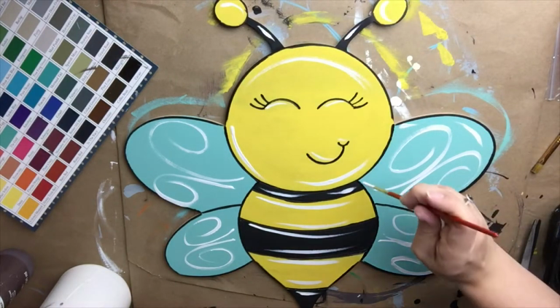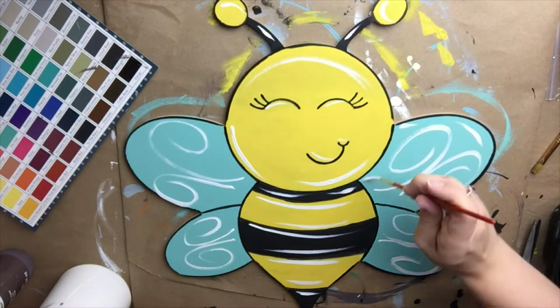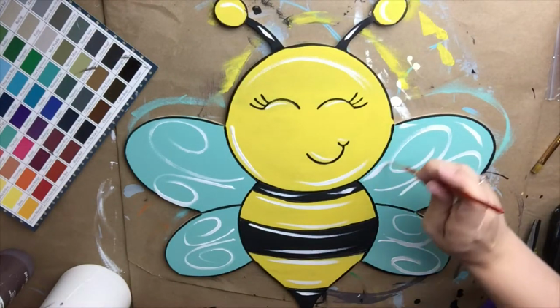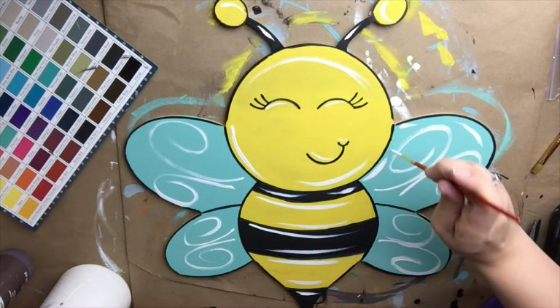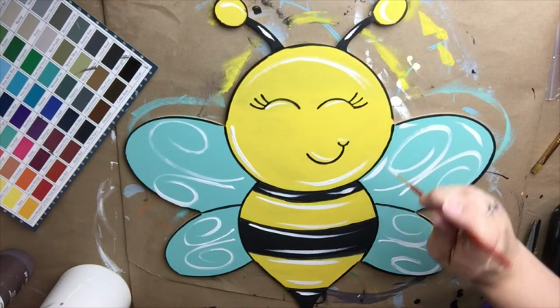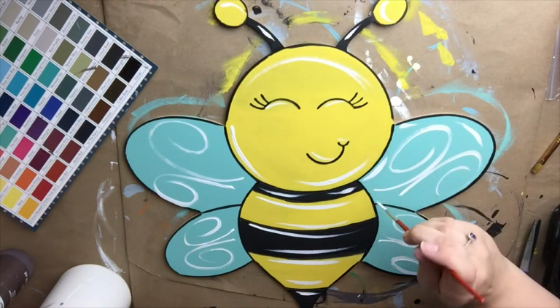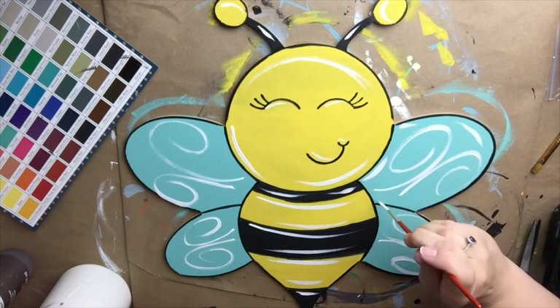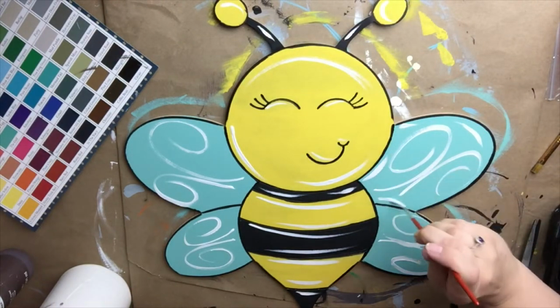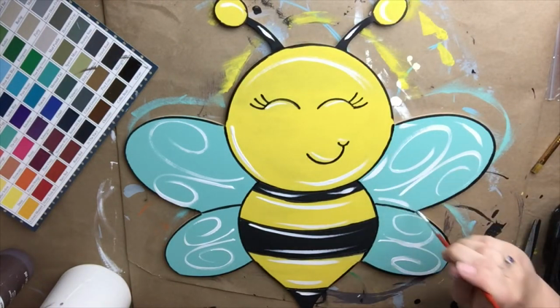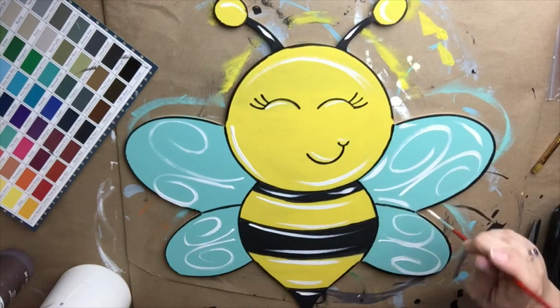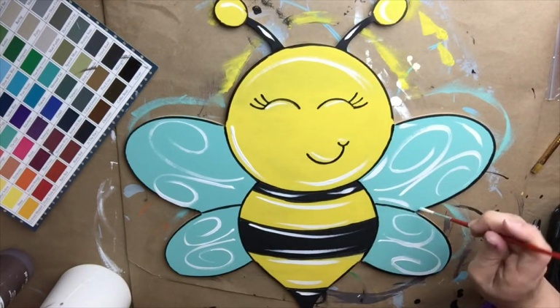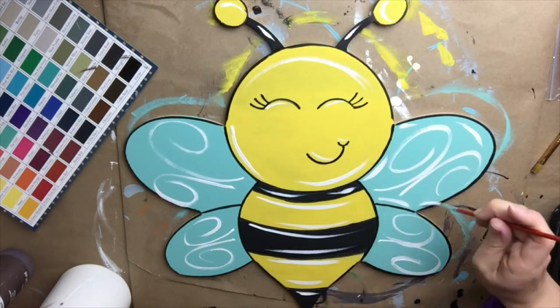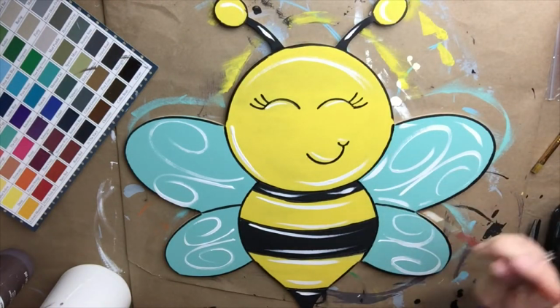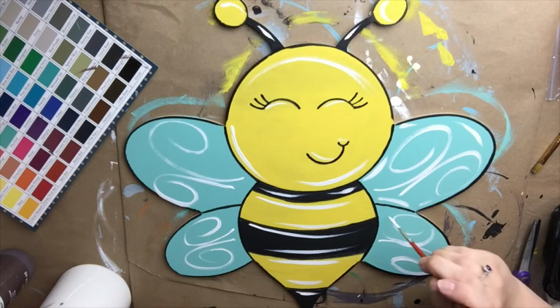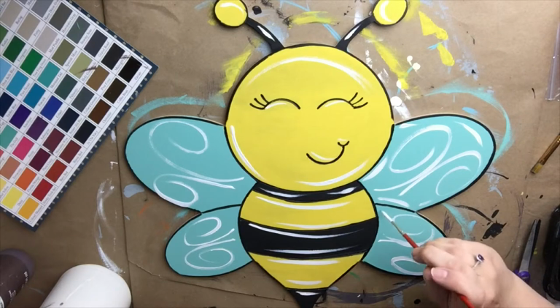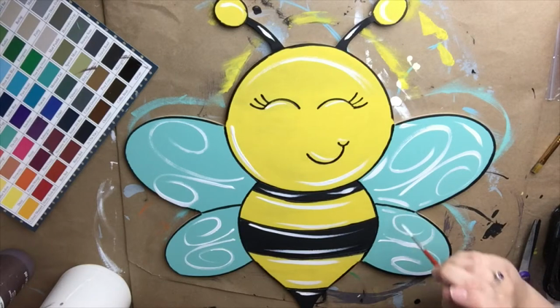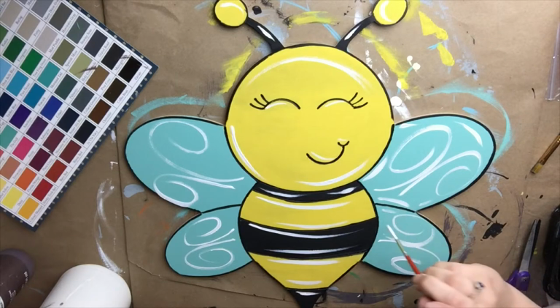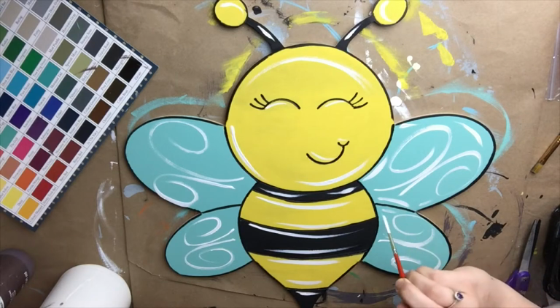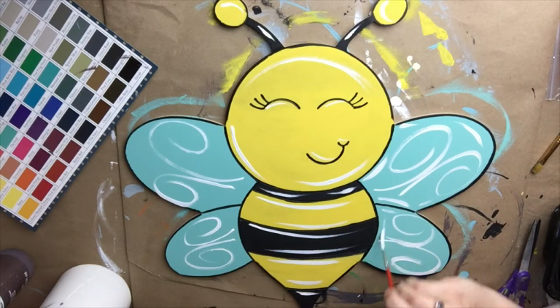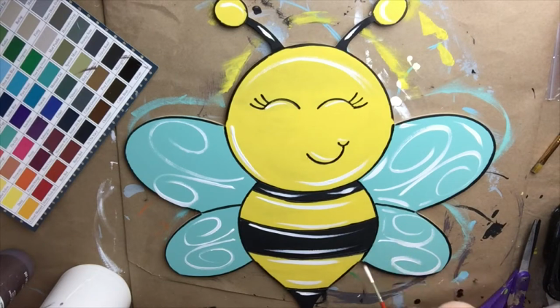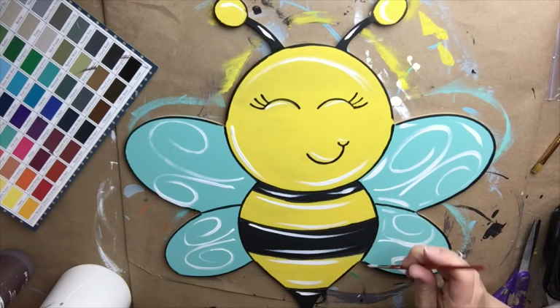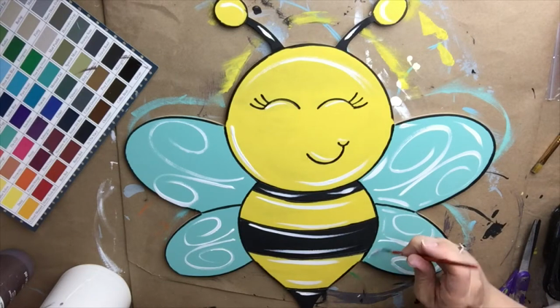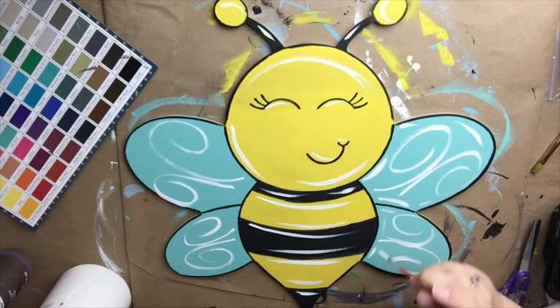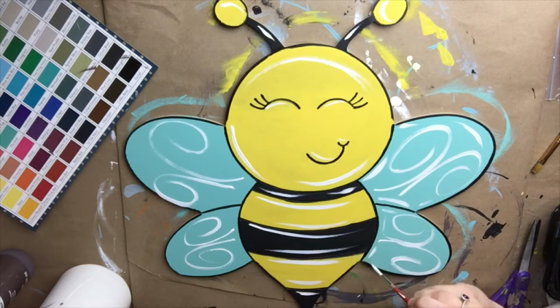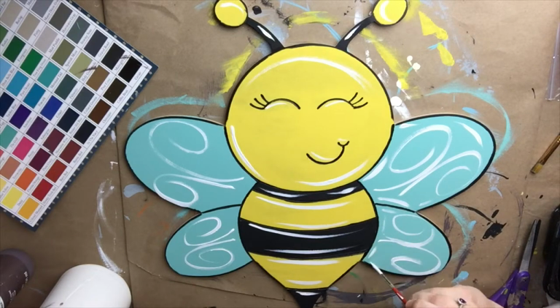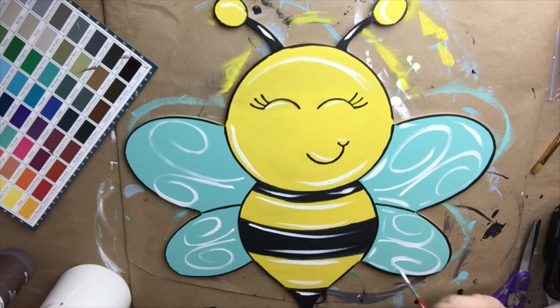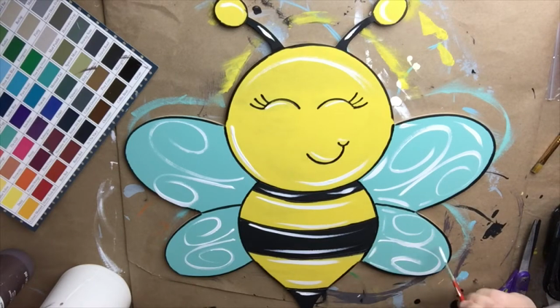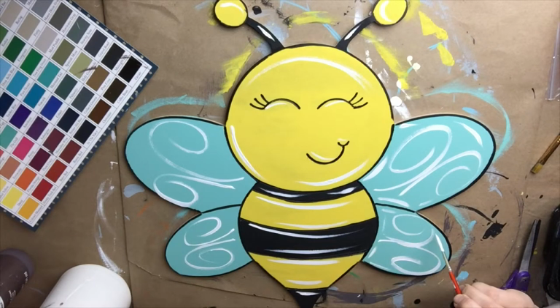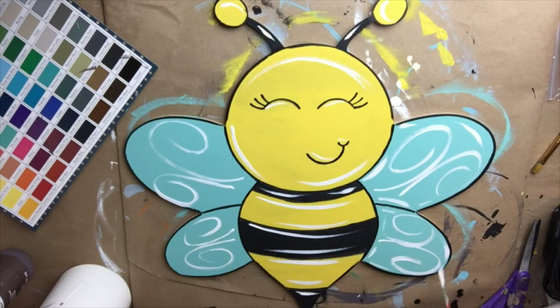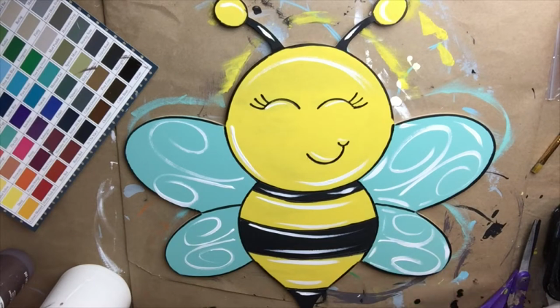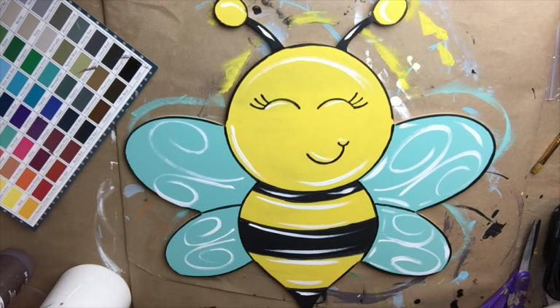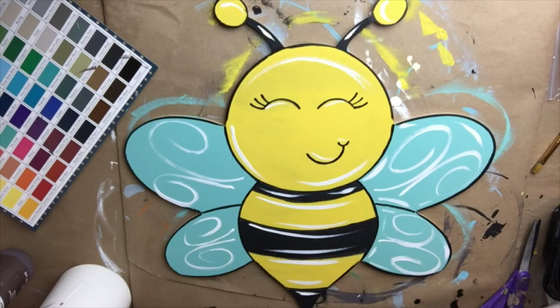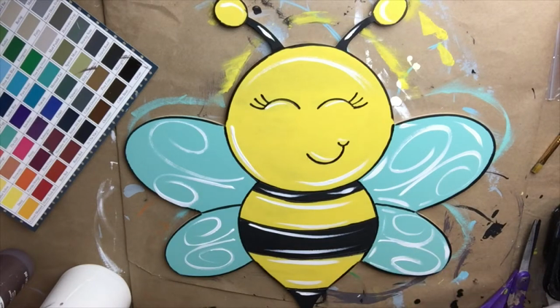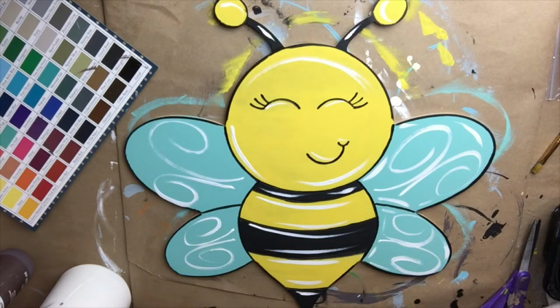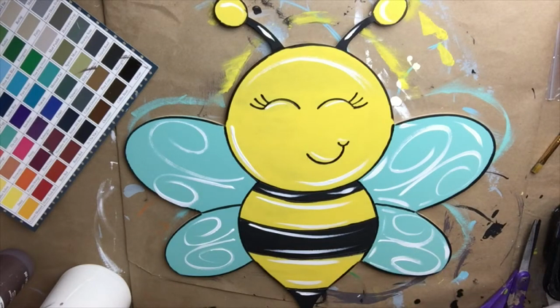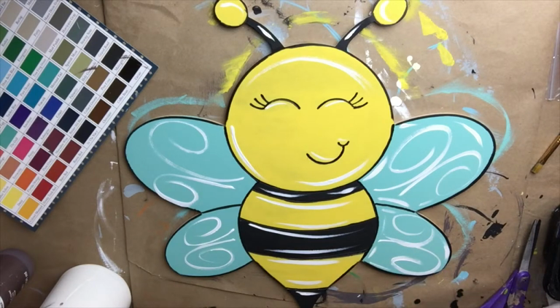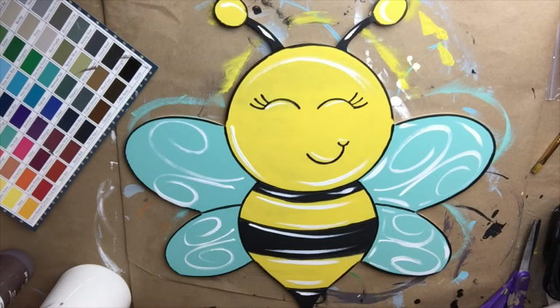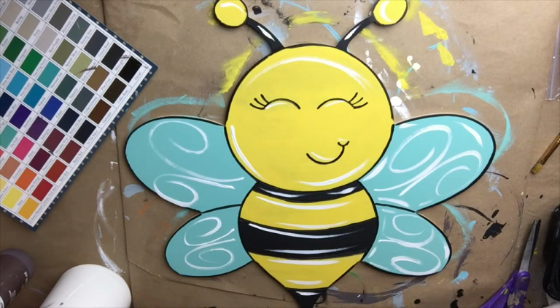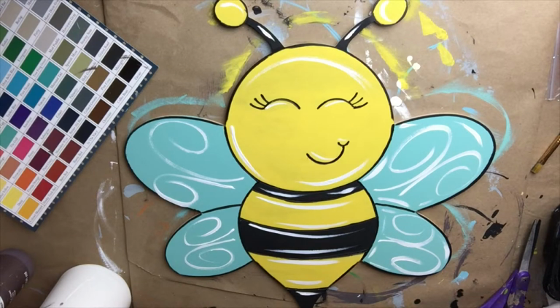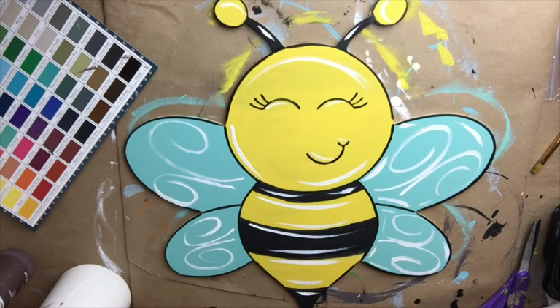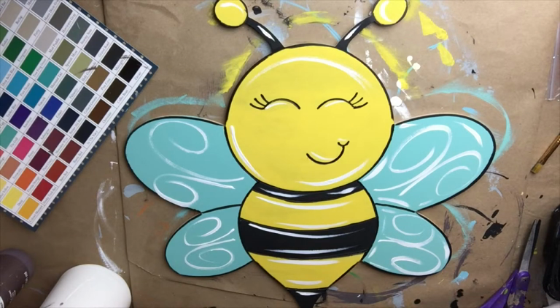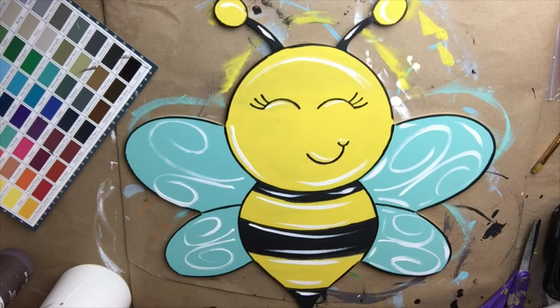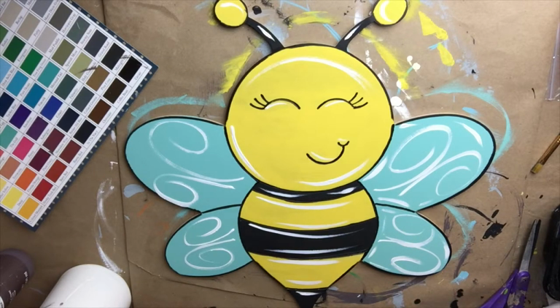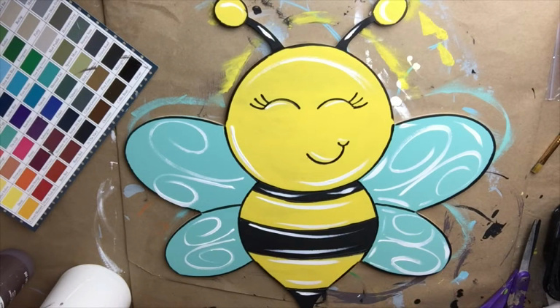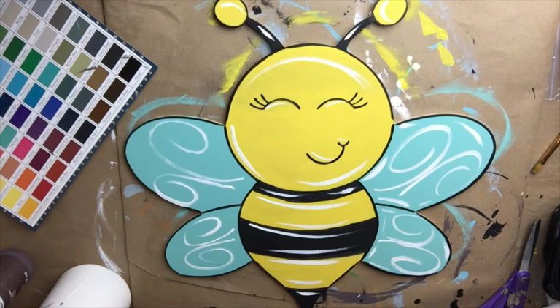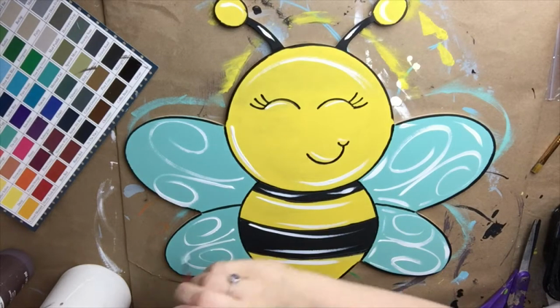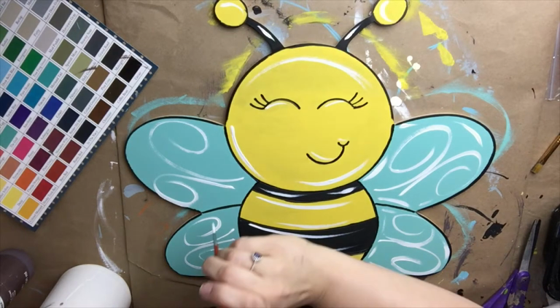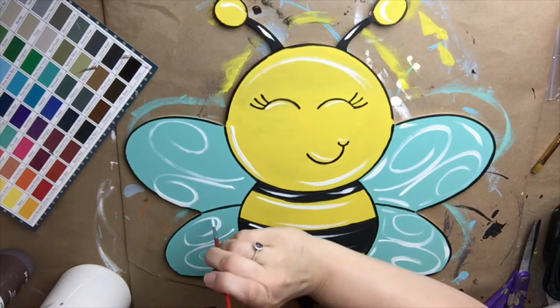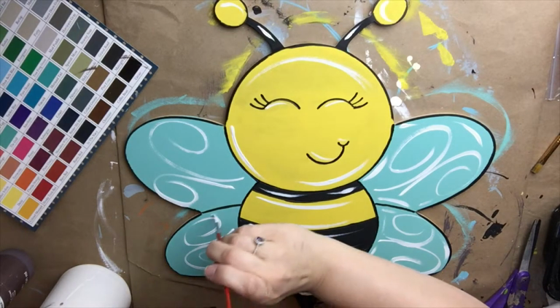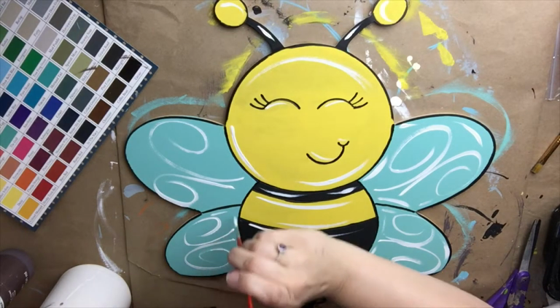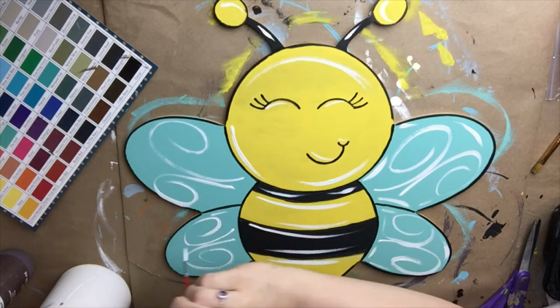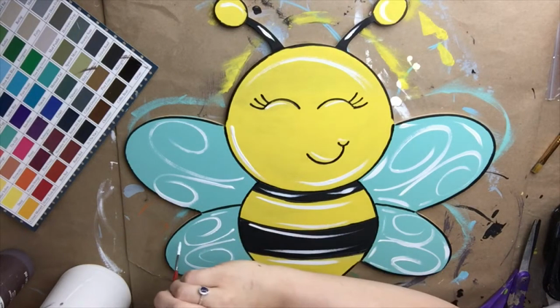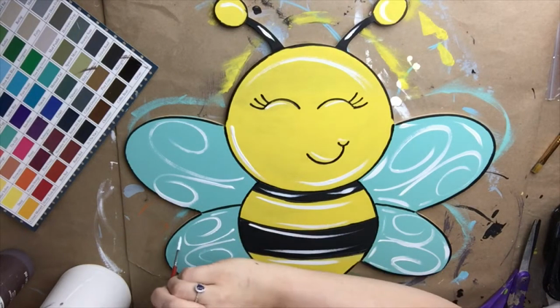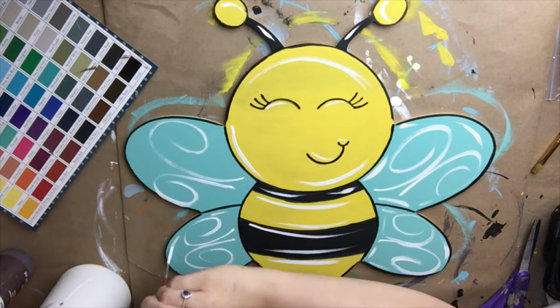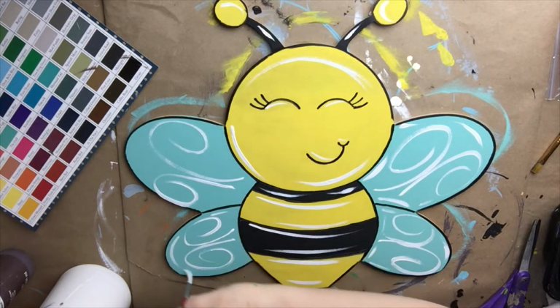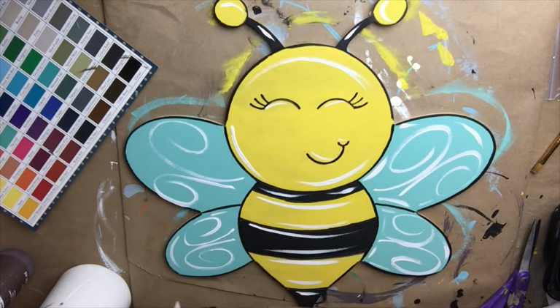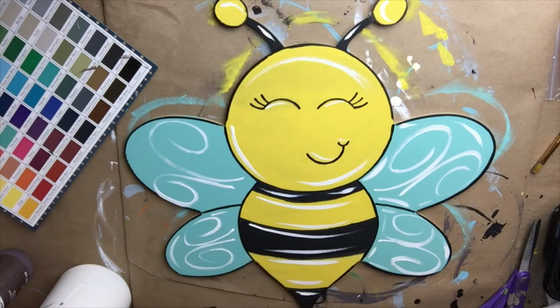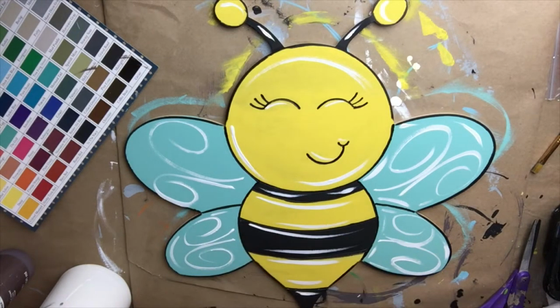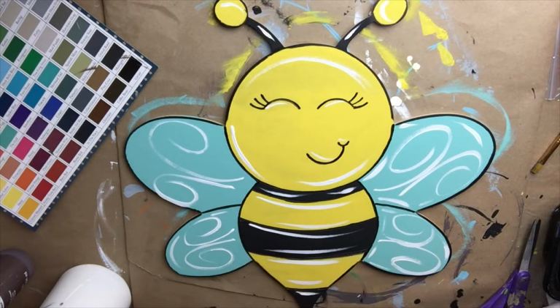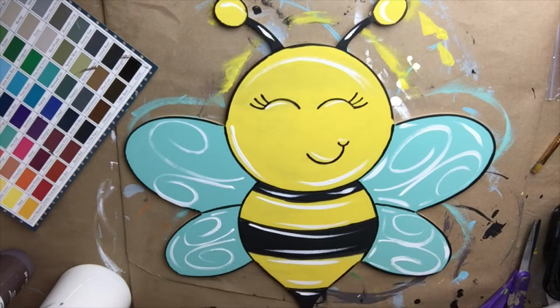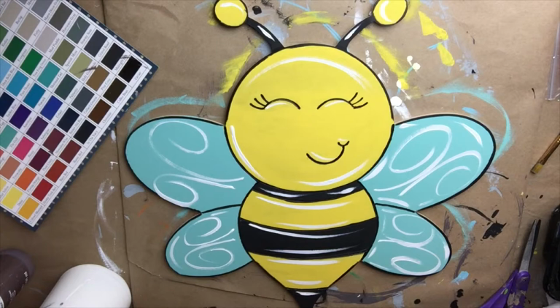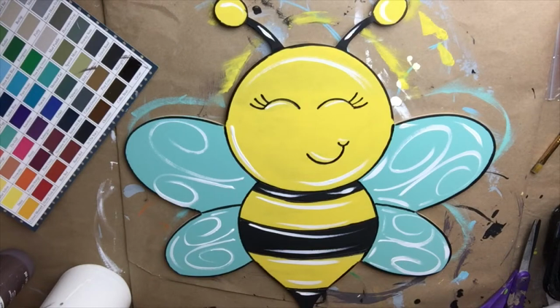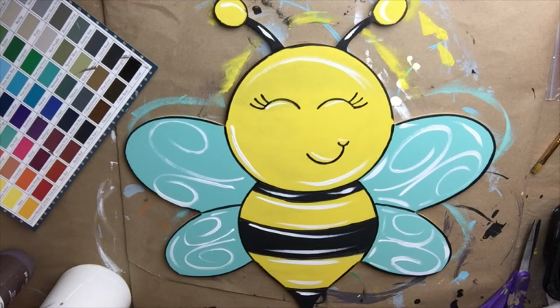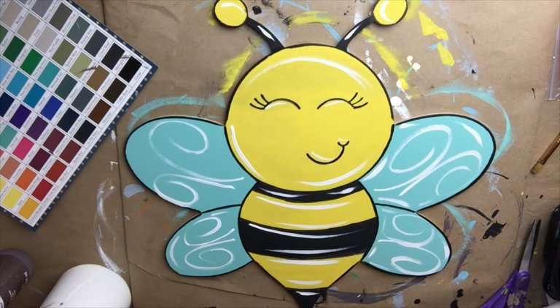All right, and we're going to go around the outside of the wings with a little bit of the white paint as well as doing the swirls.